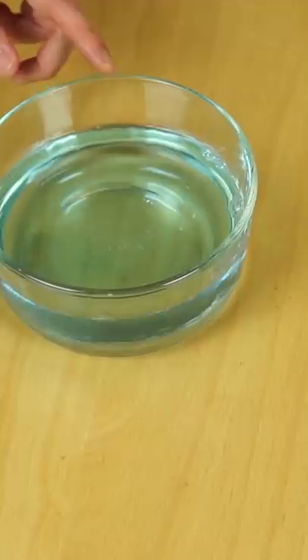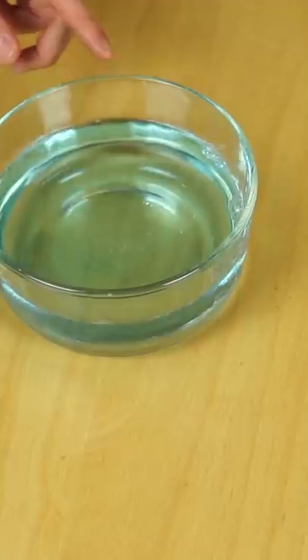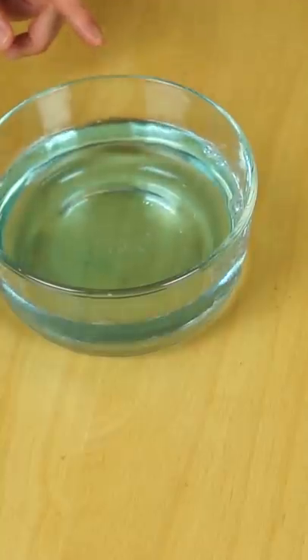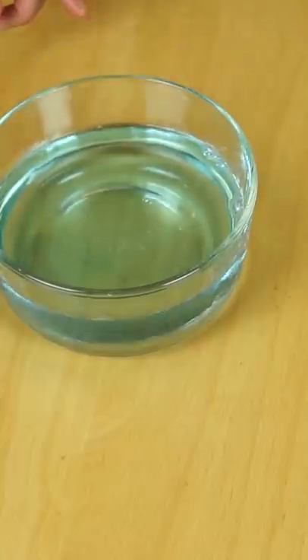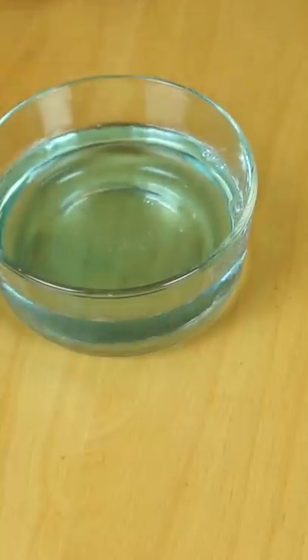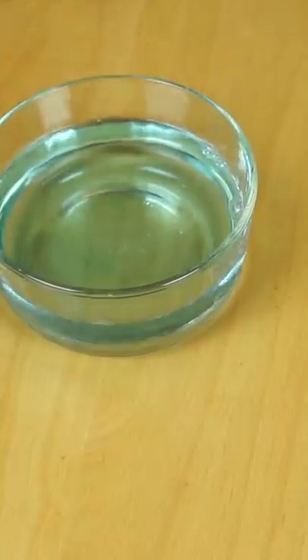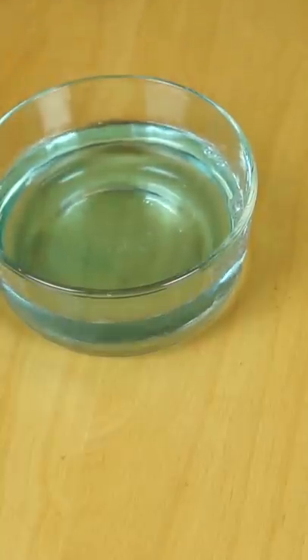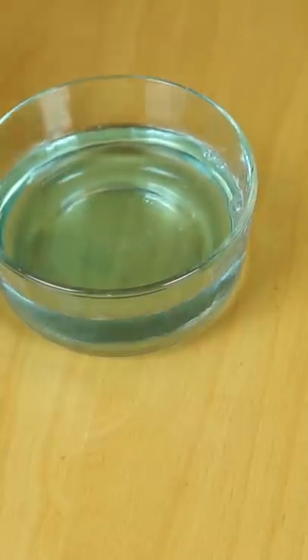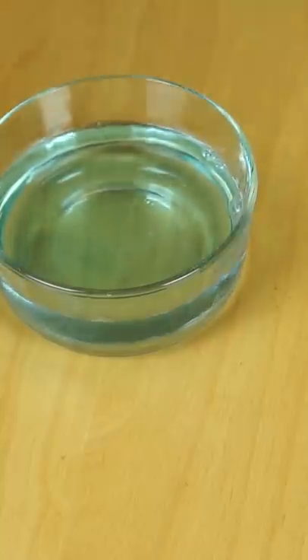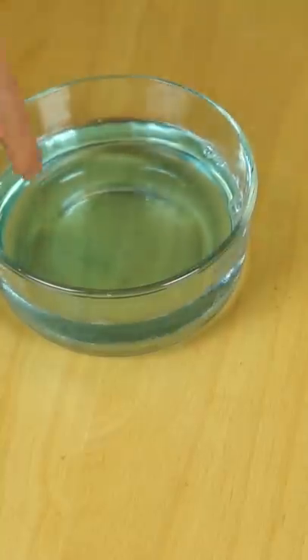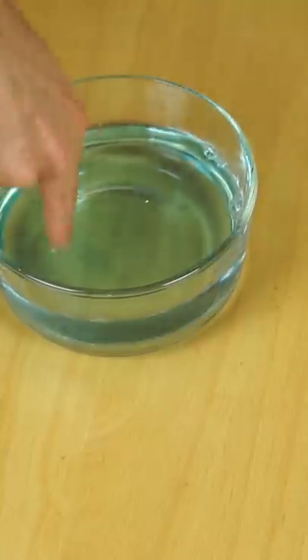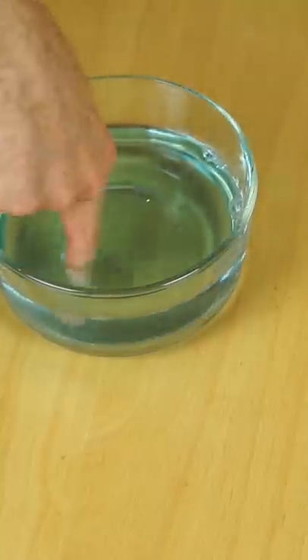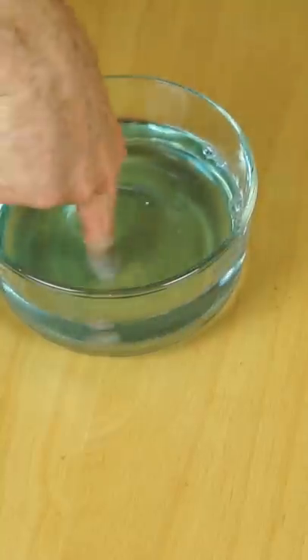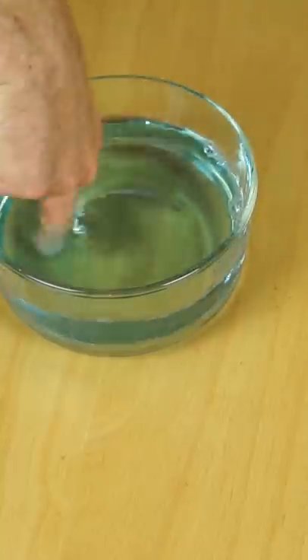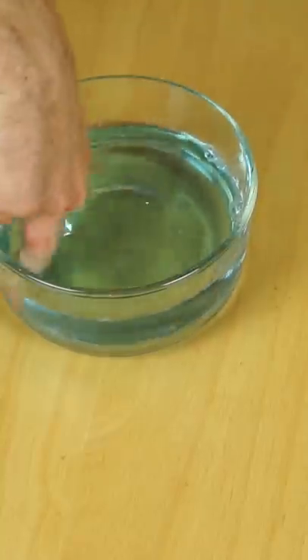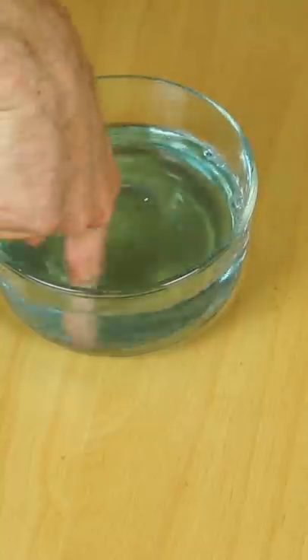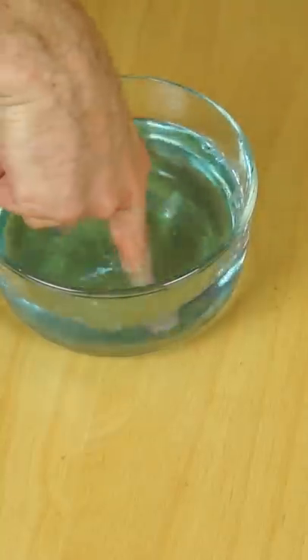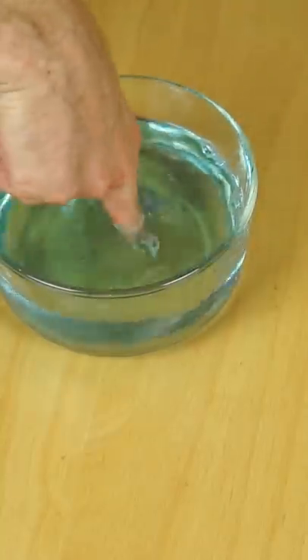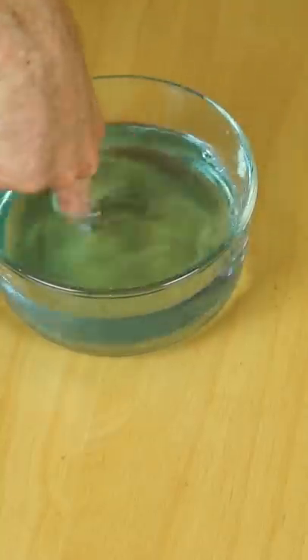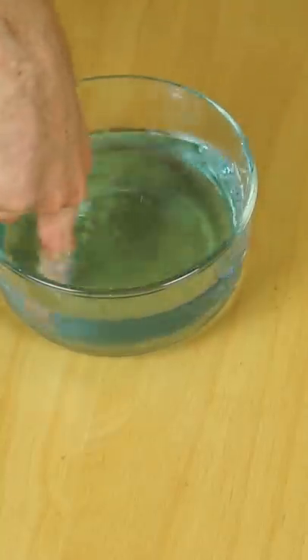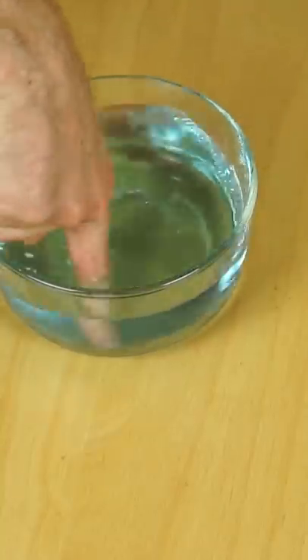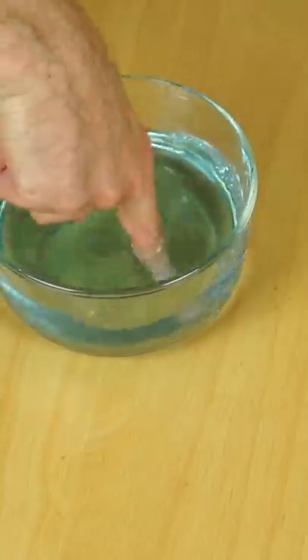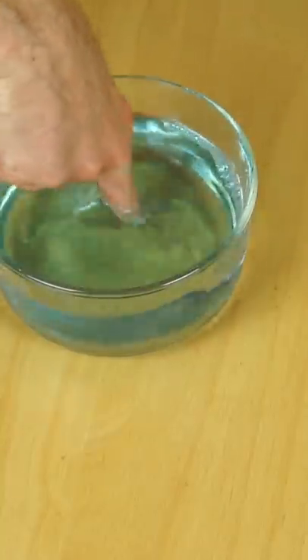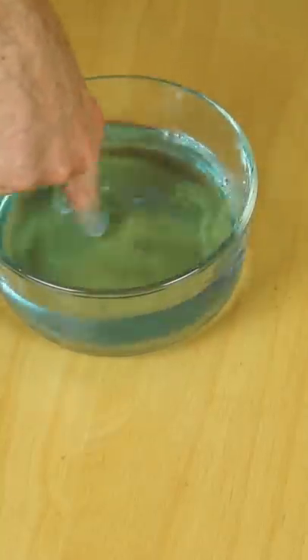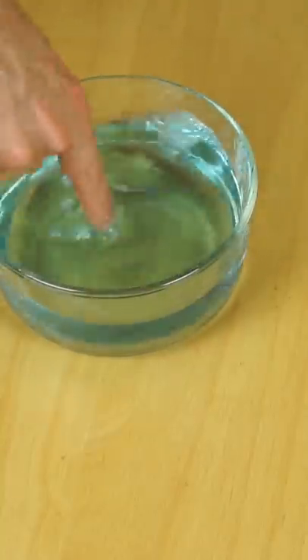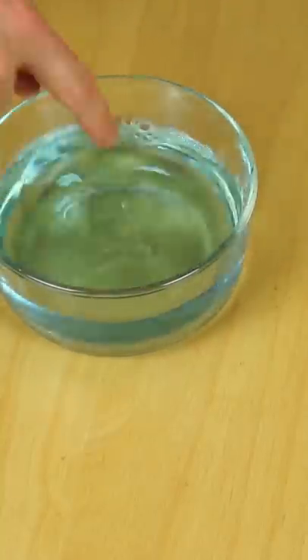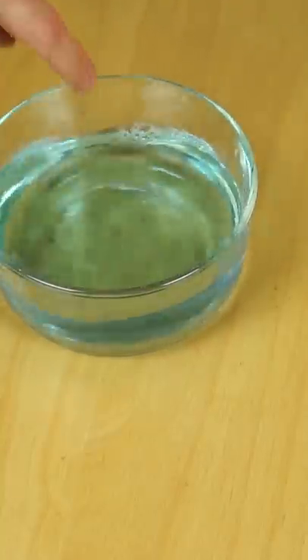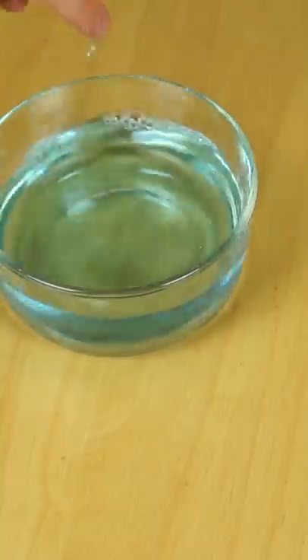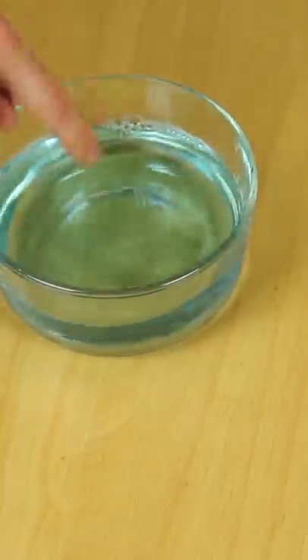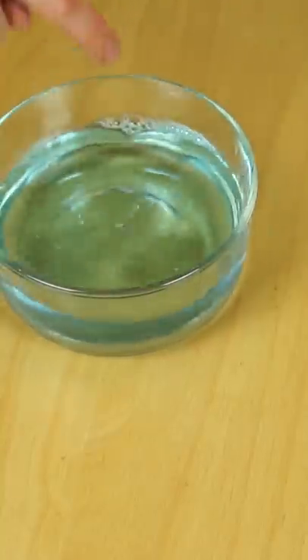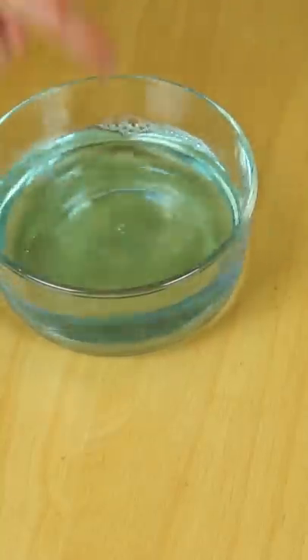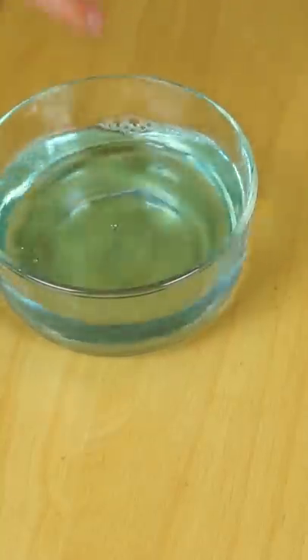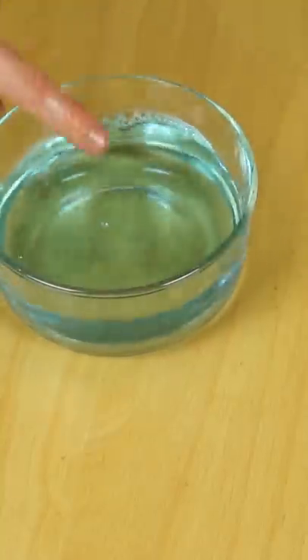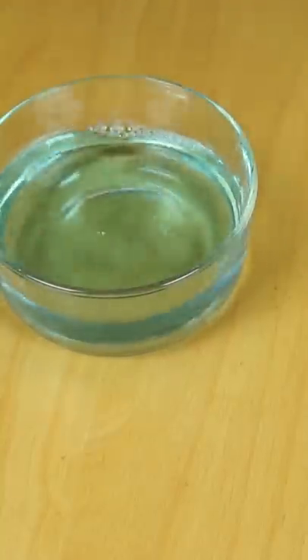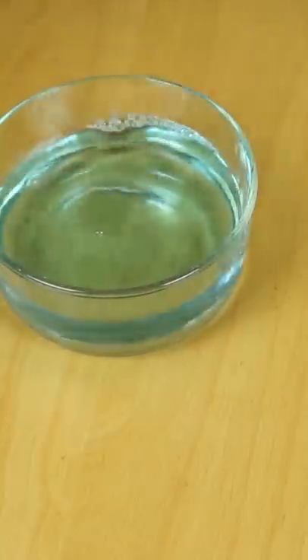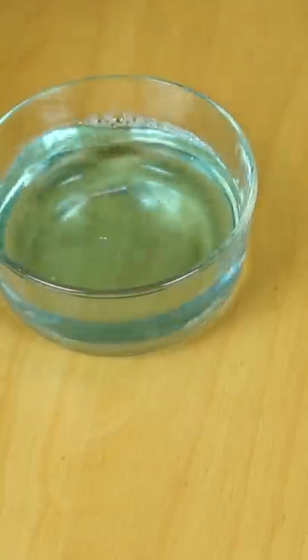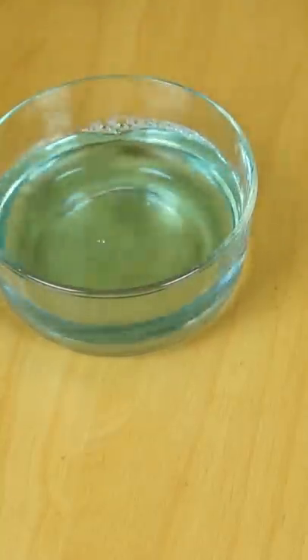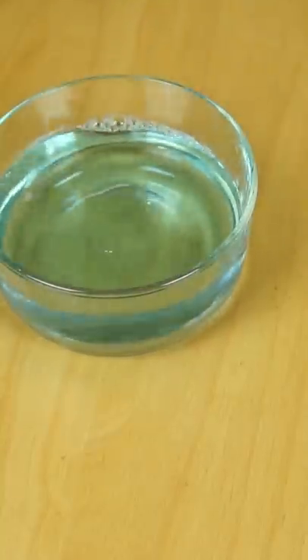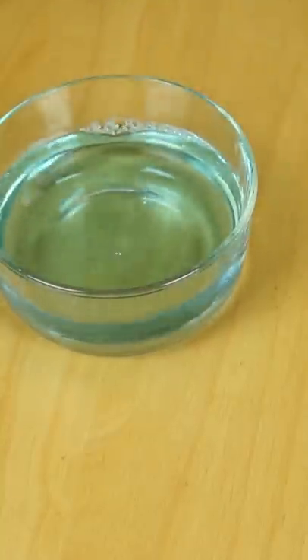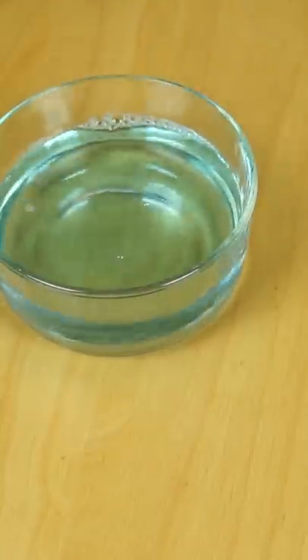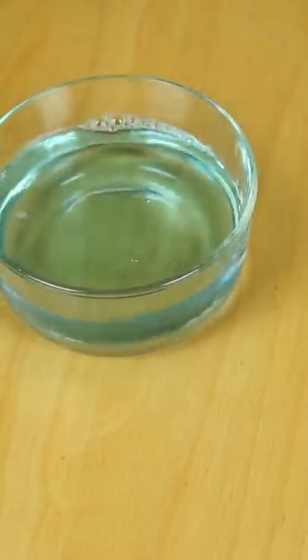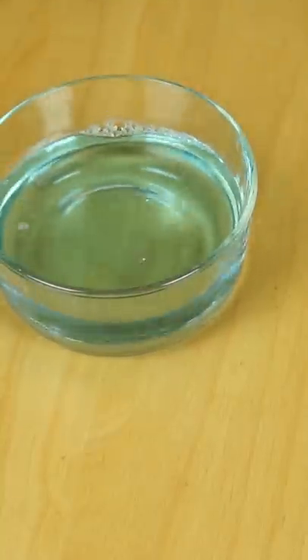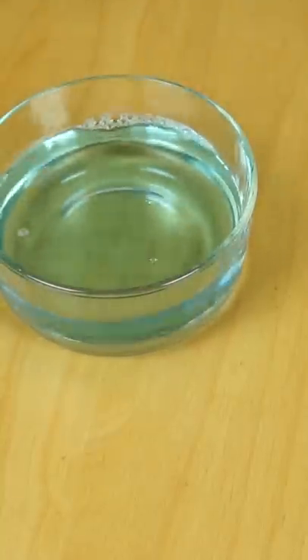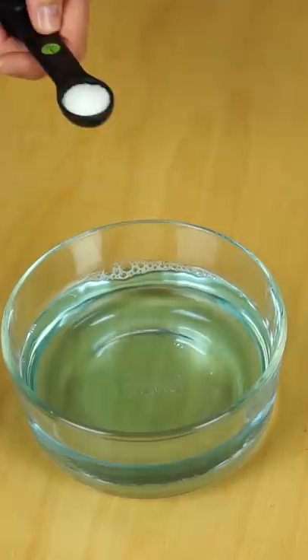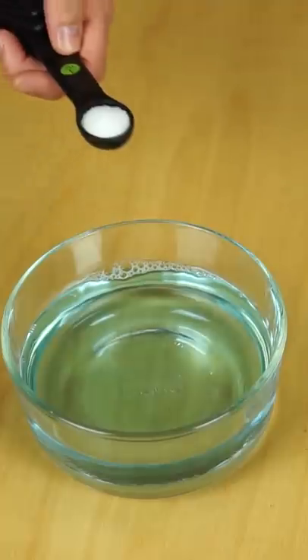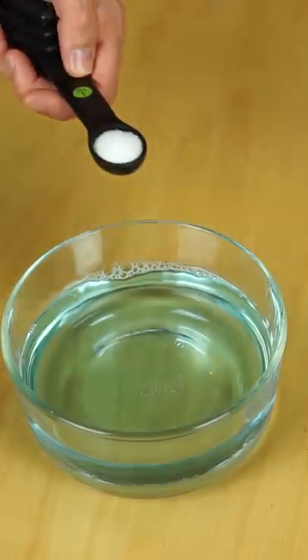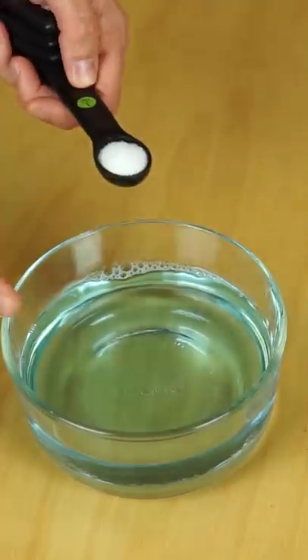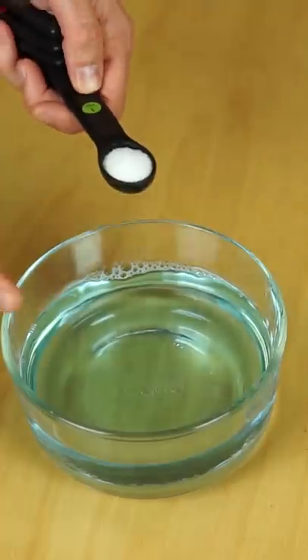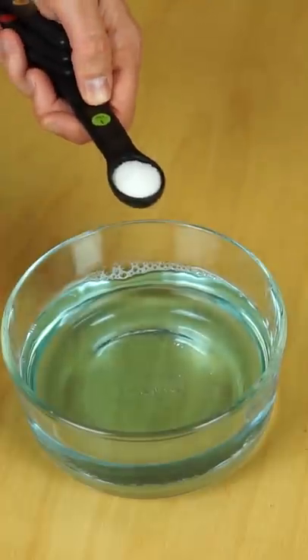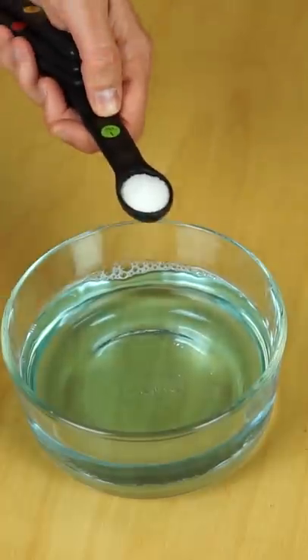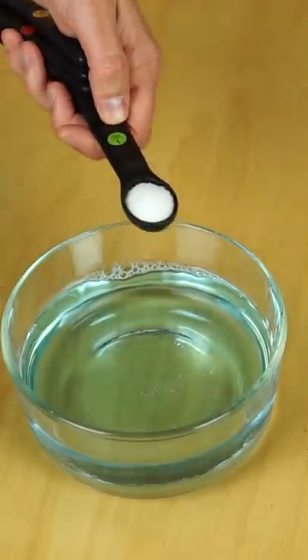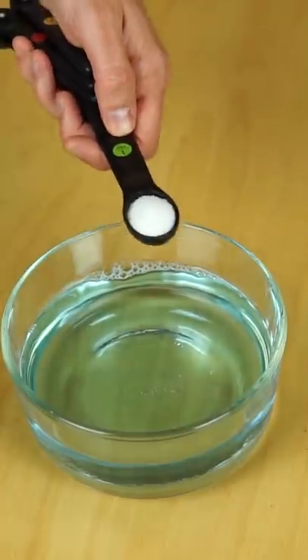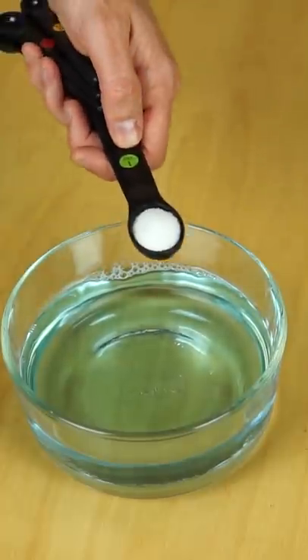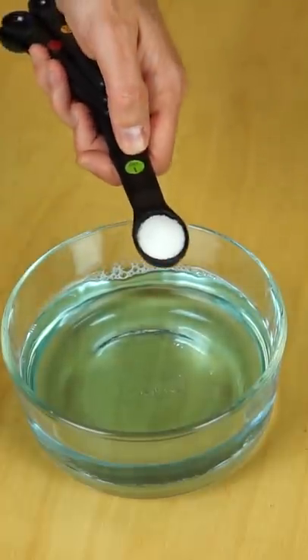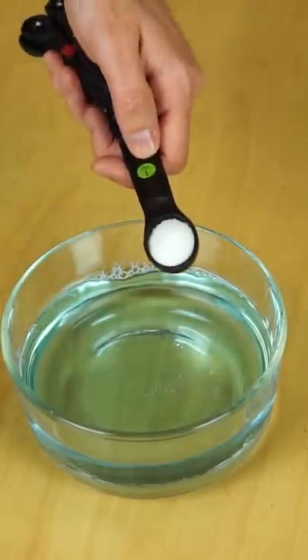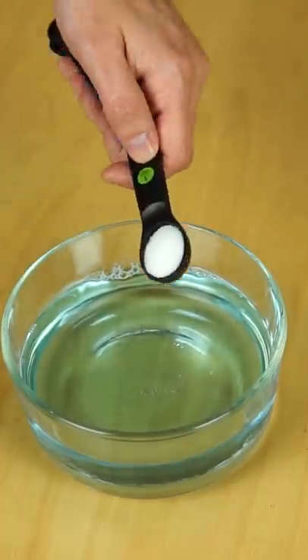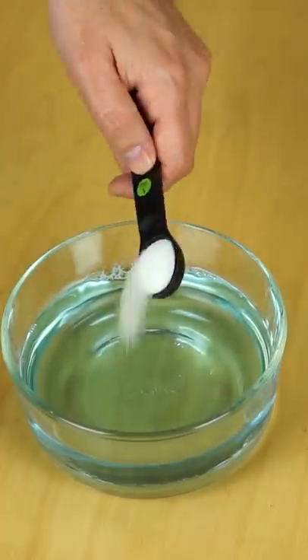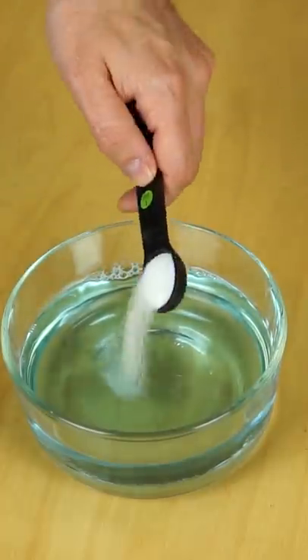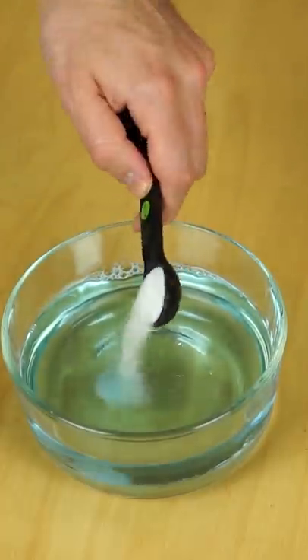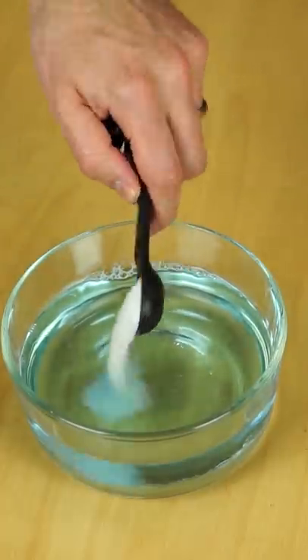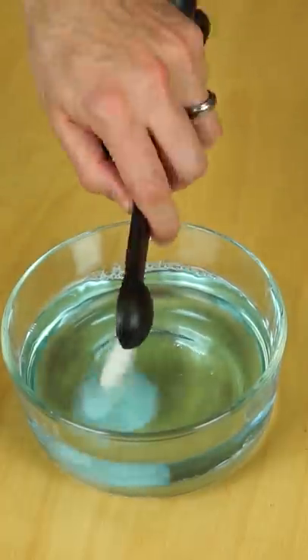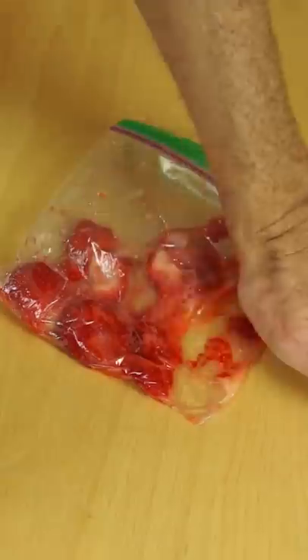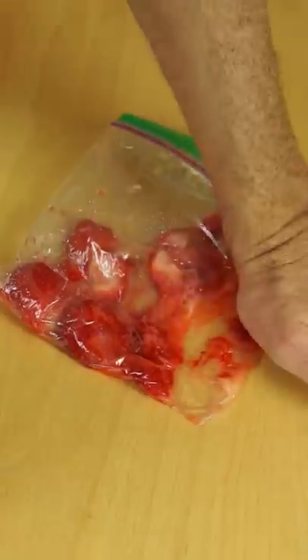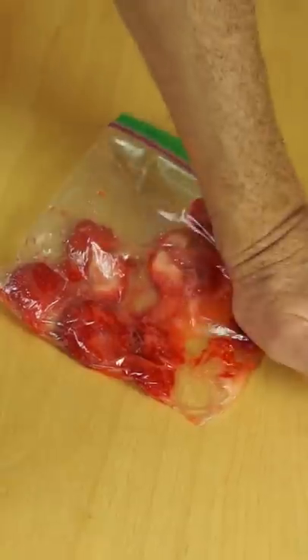First, get some regular water, then pour some Dawn soap in it, and then put some salt in it.